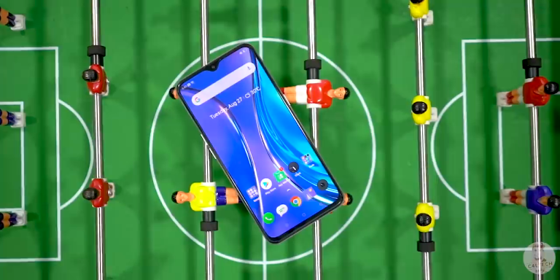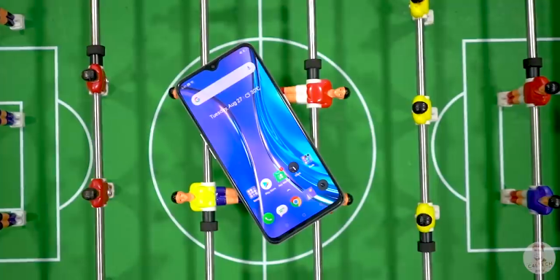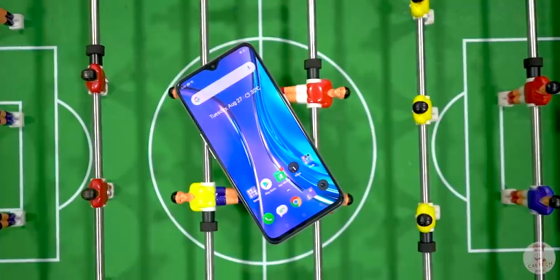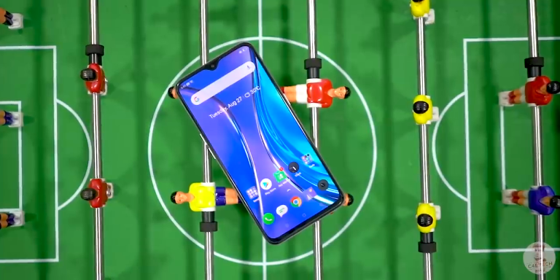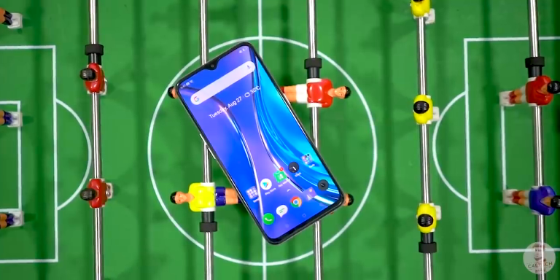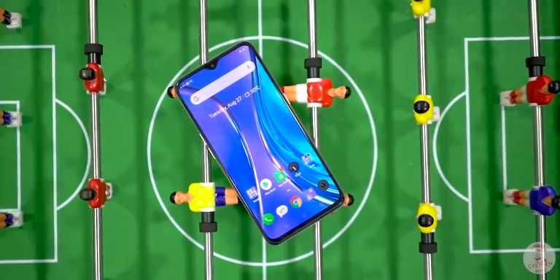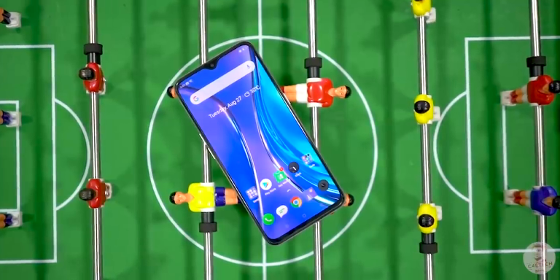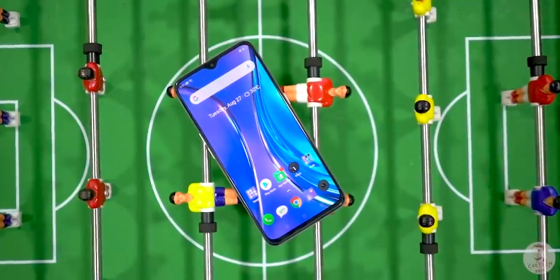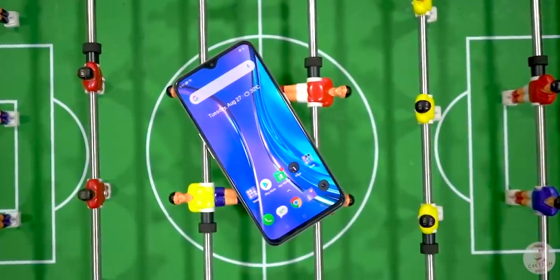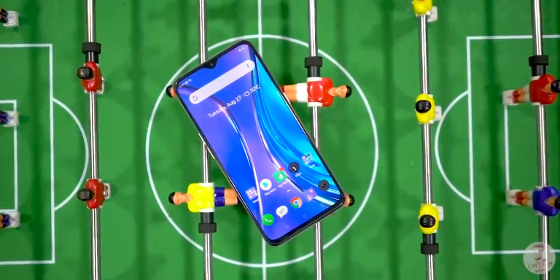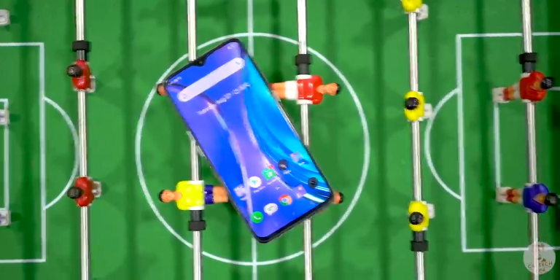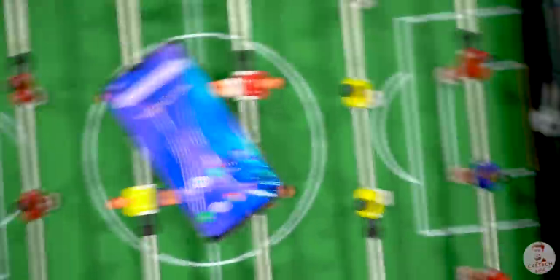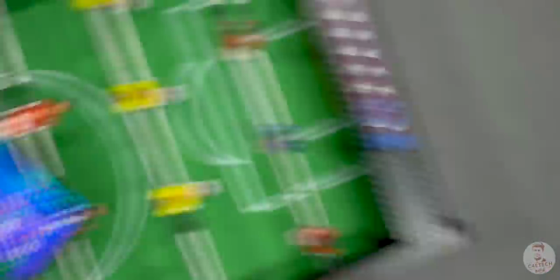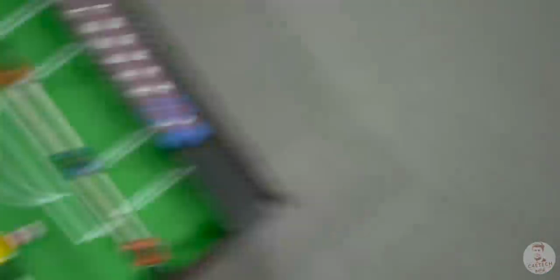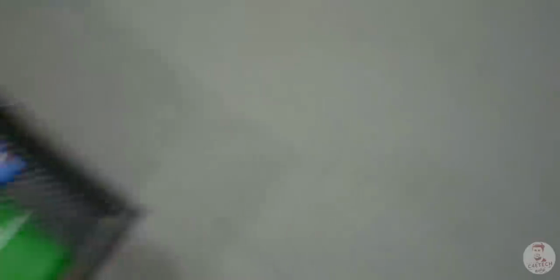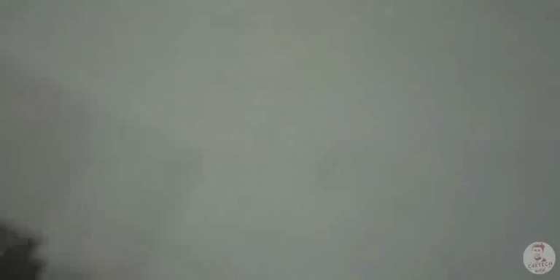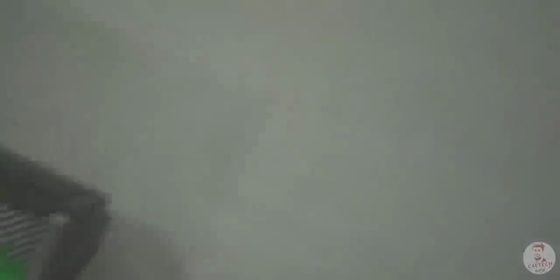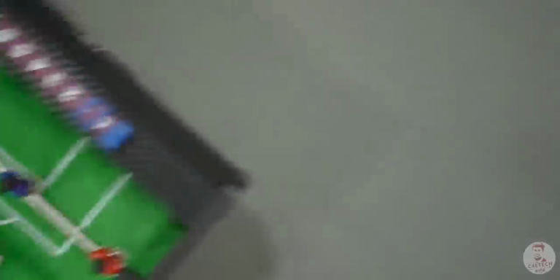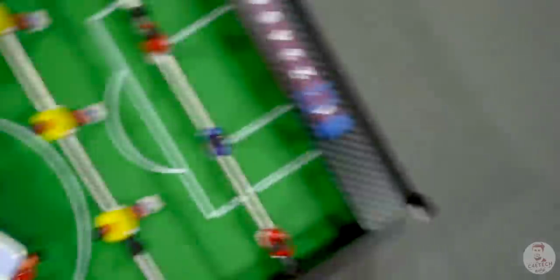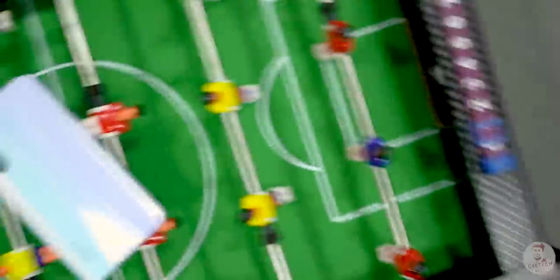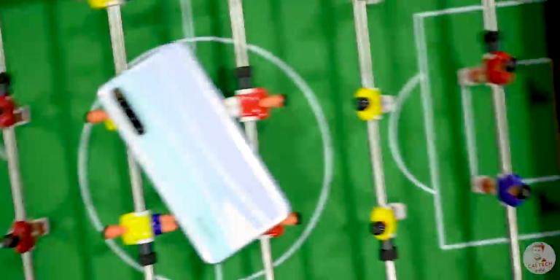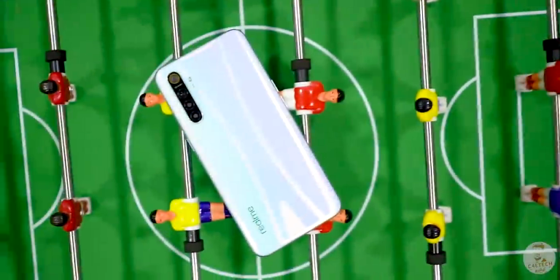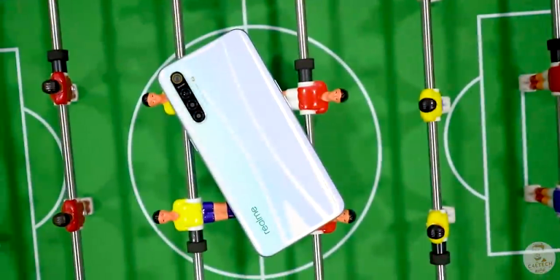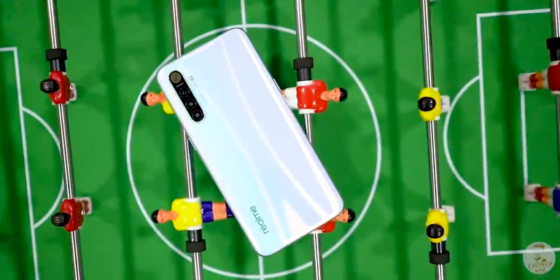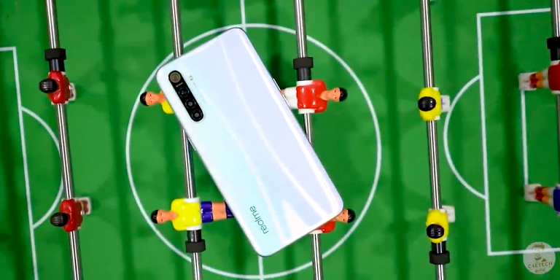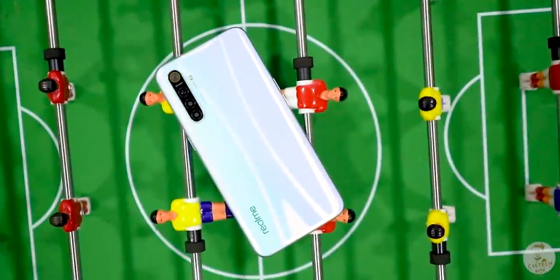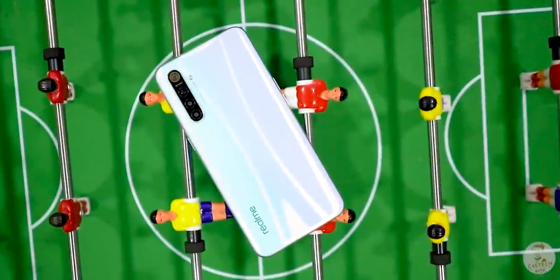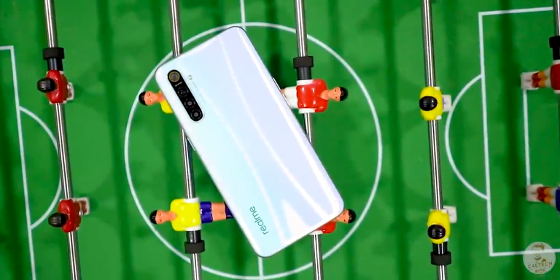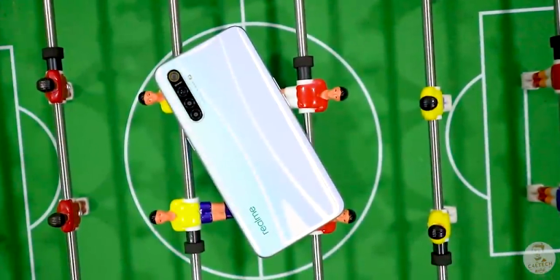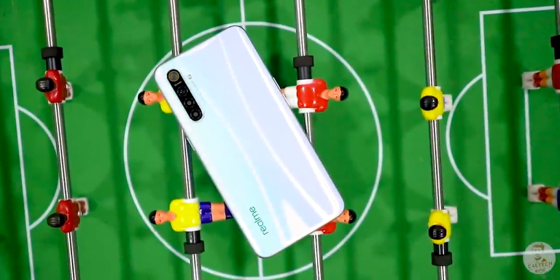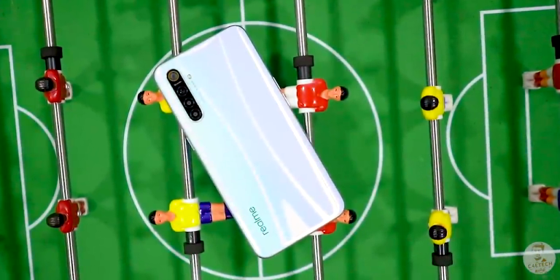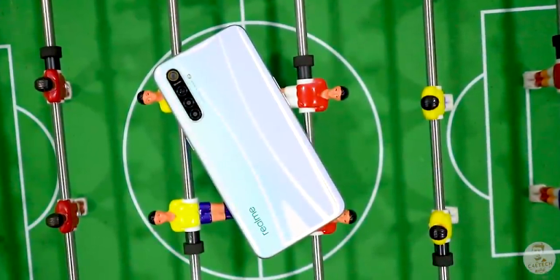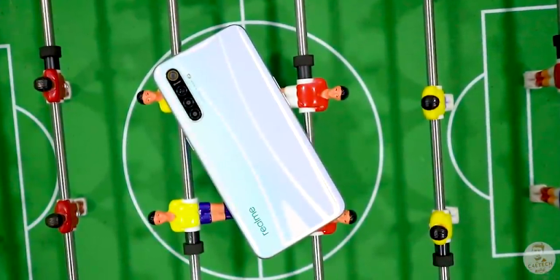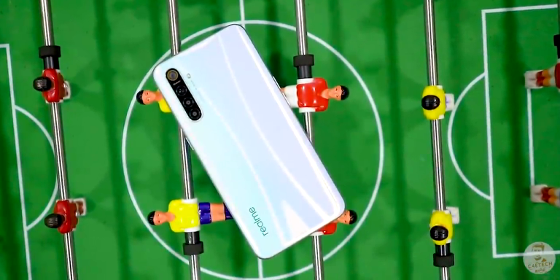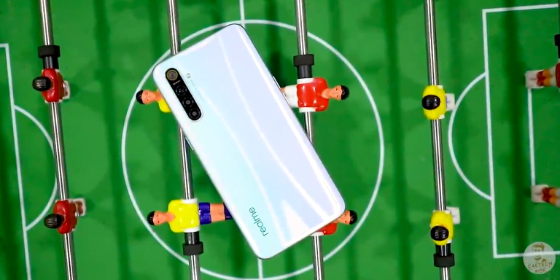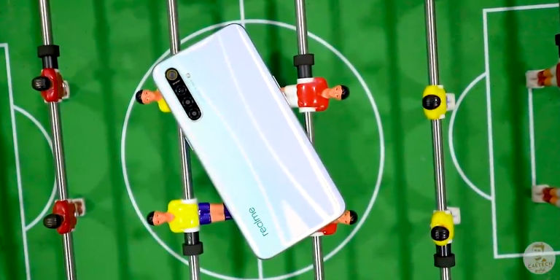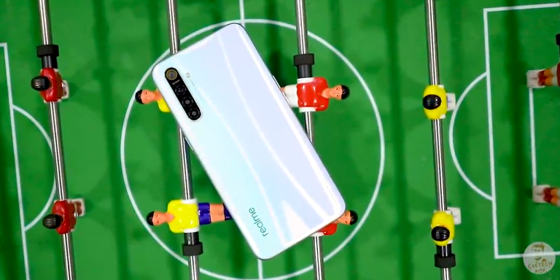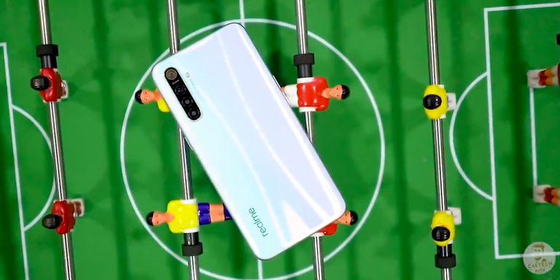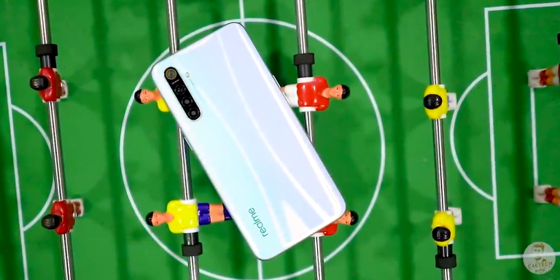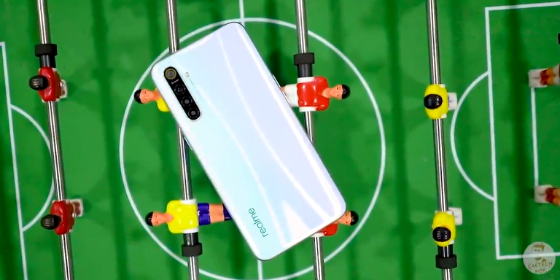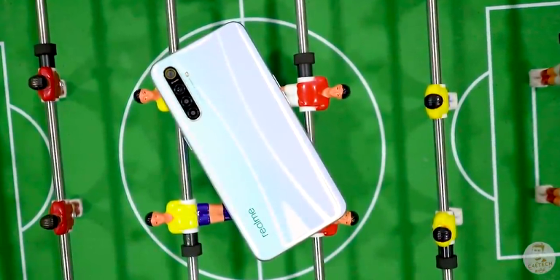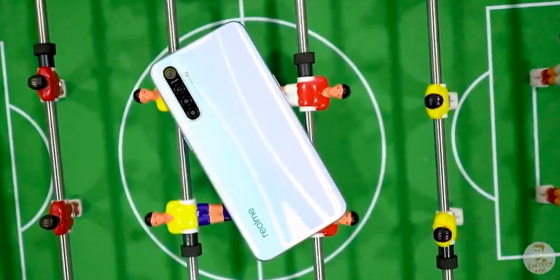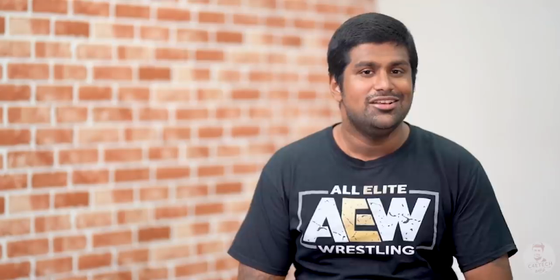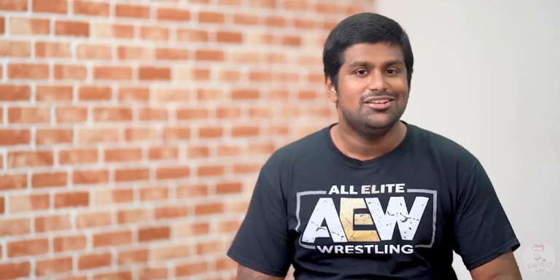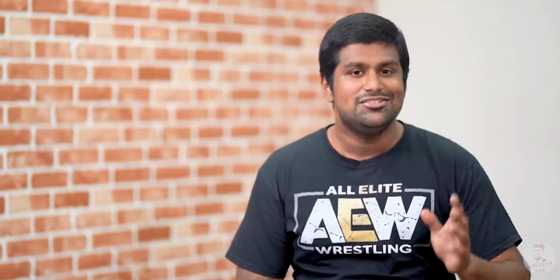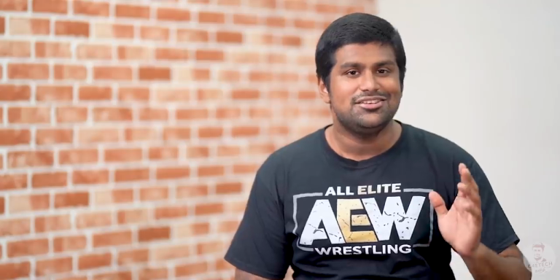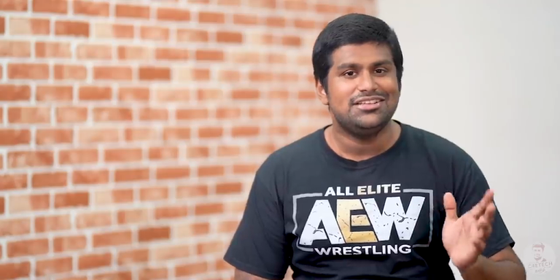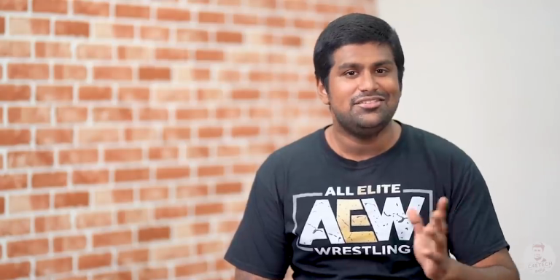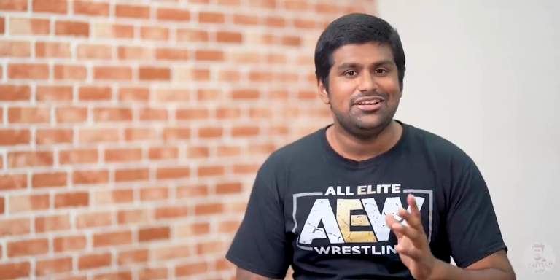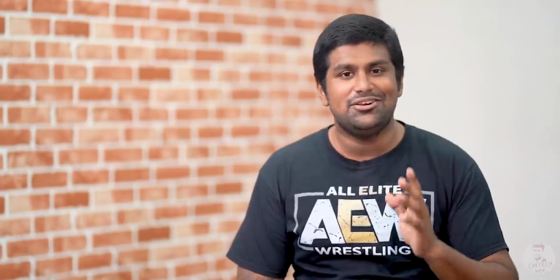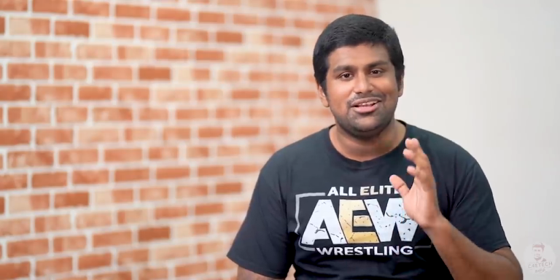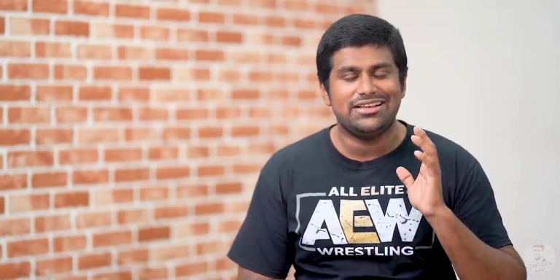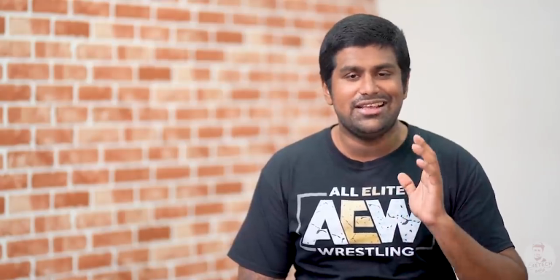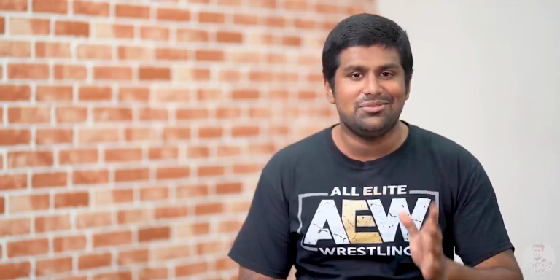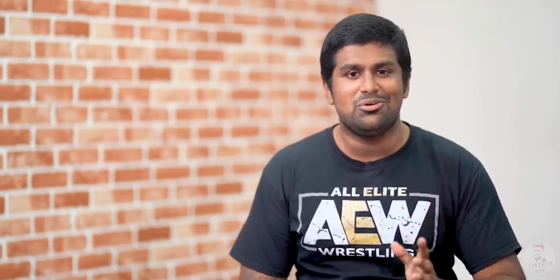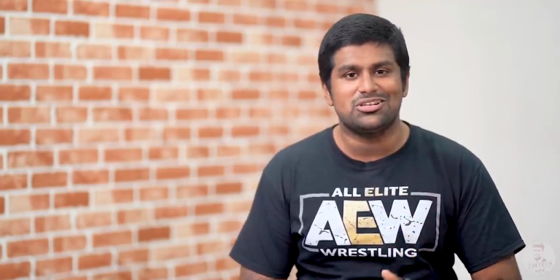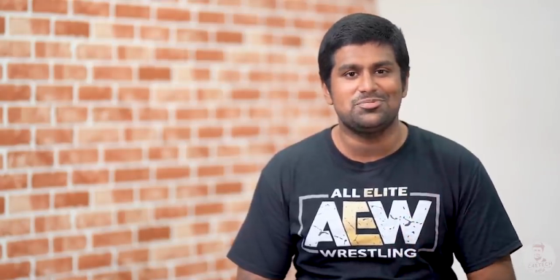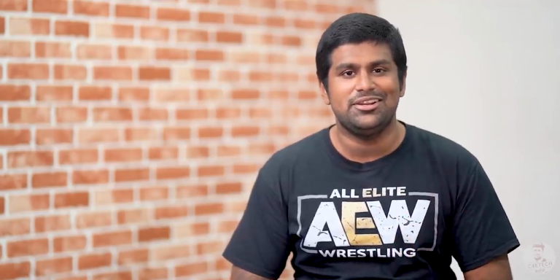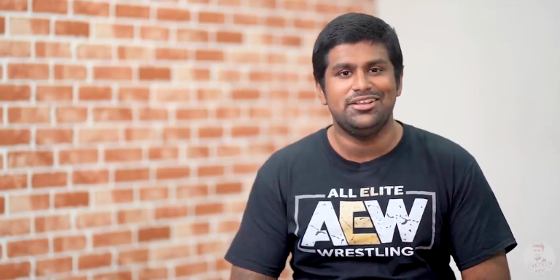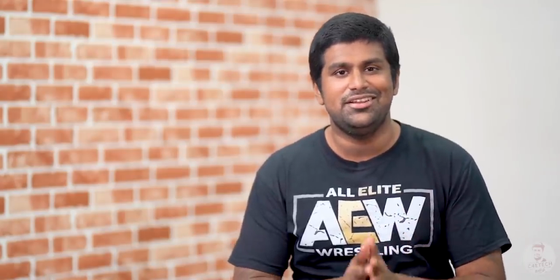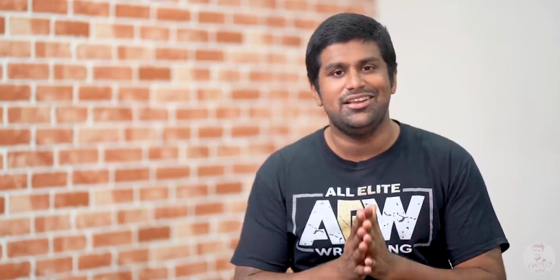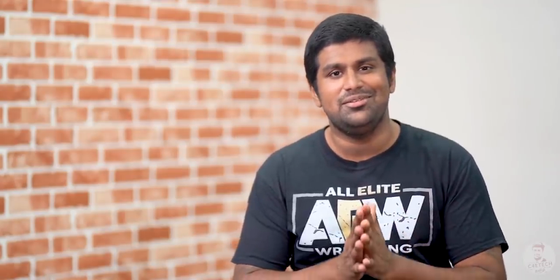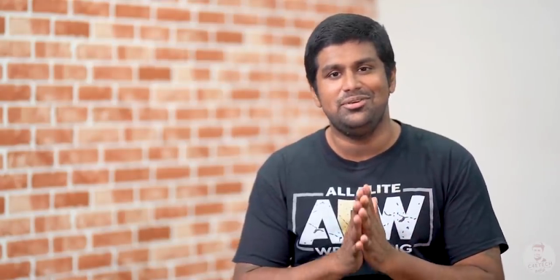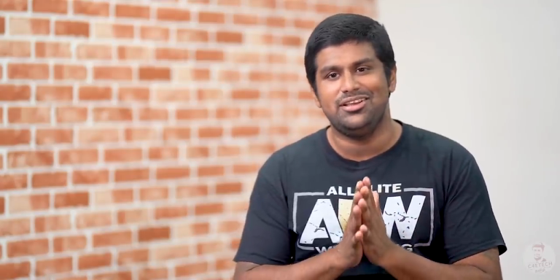This is the Realme XT, a 64MP quad camera smartphone. In this video, we will talk about Realme.